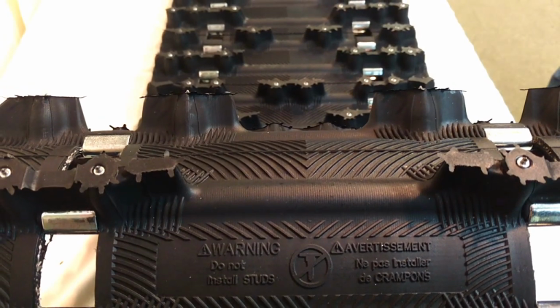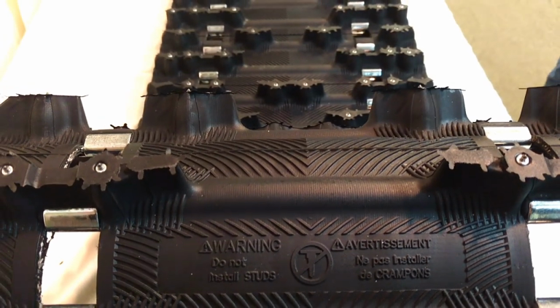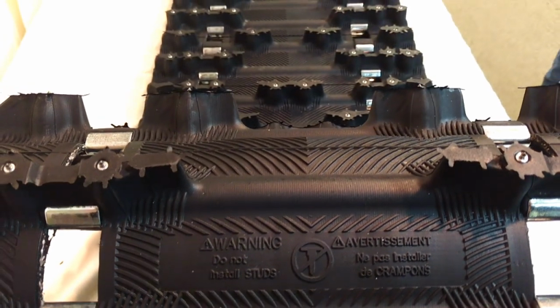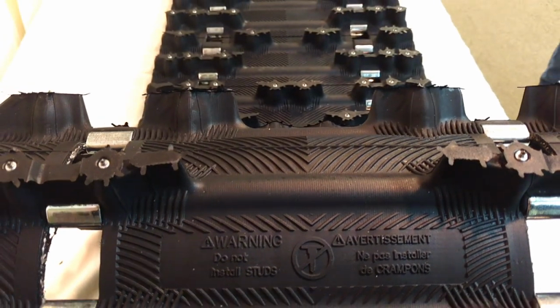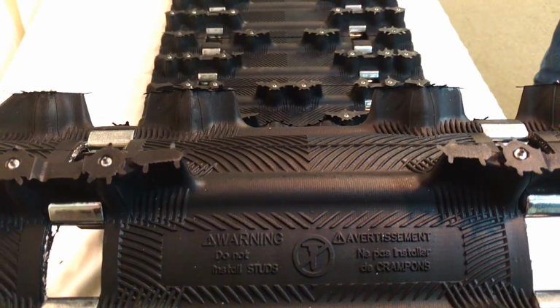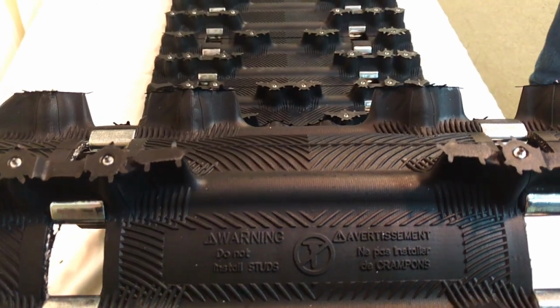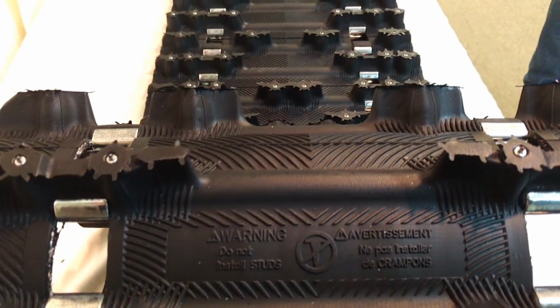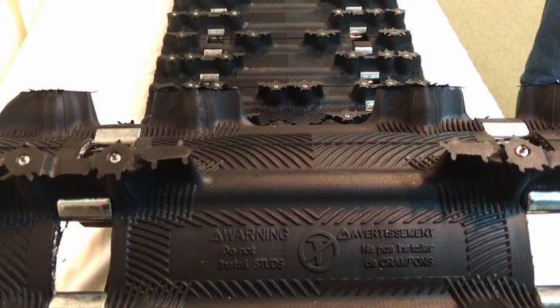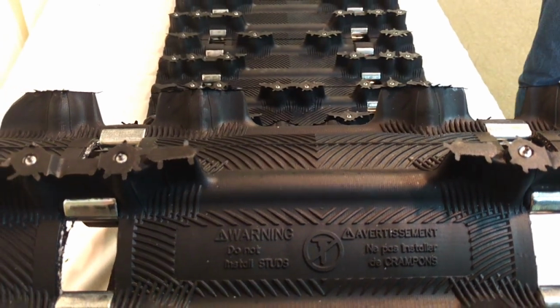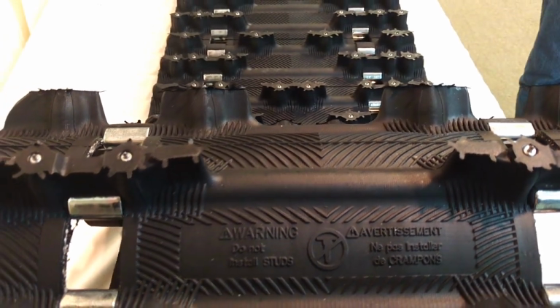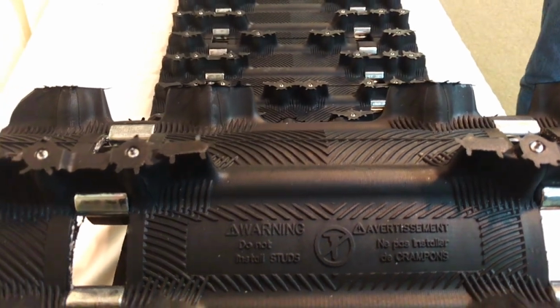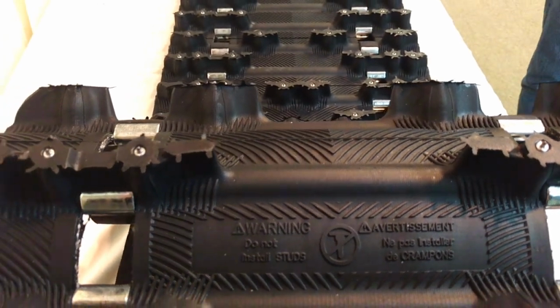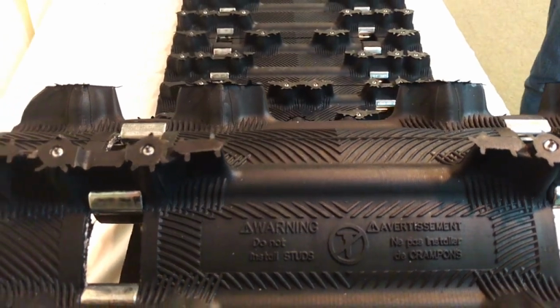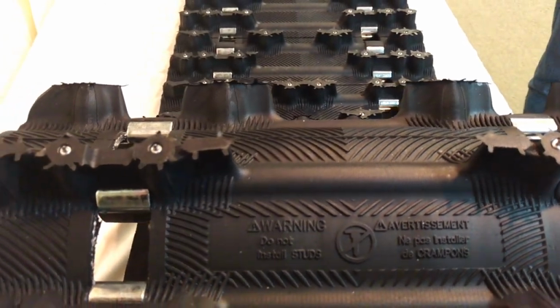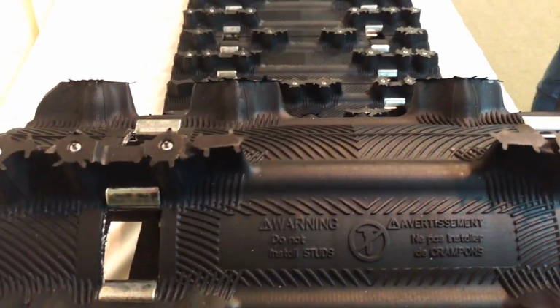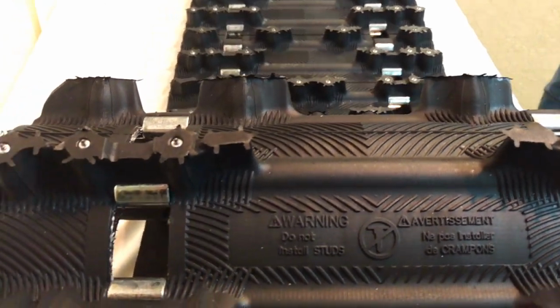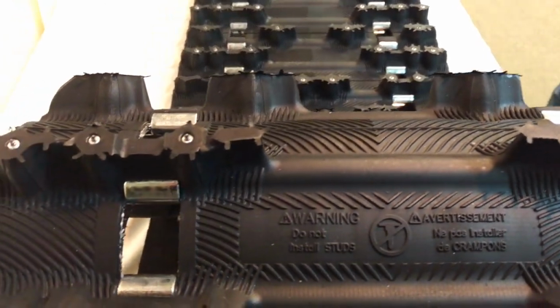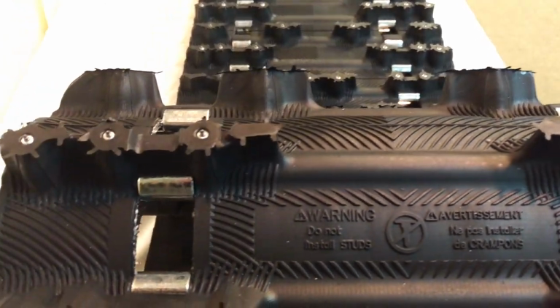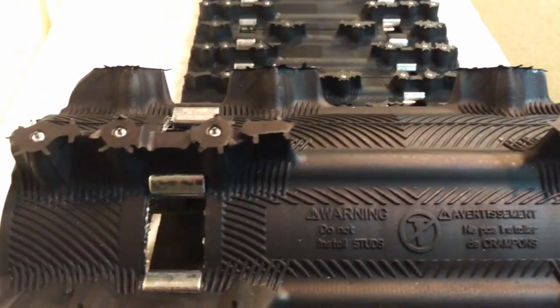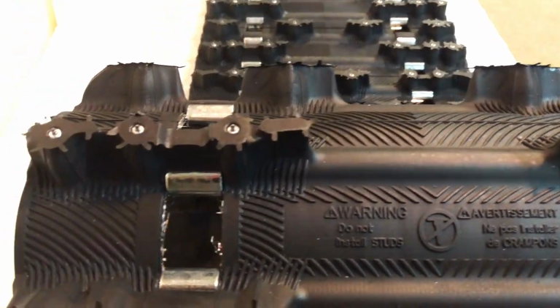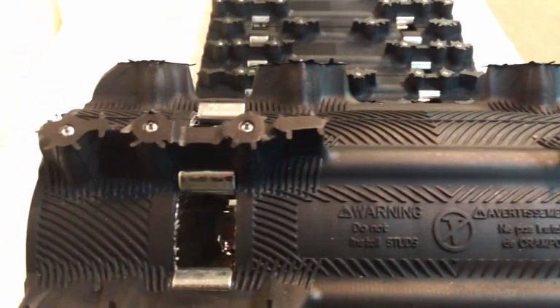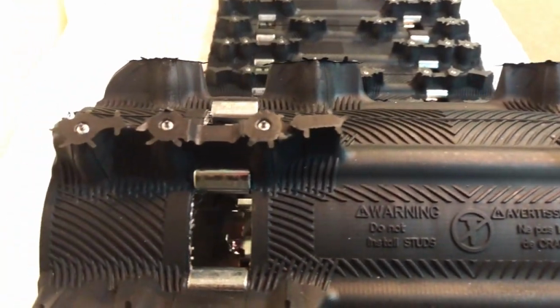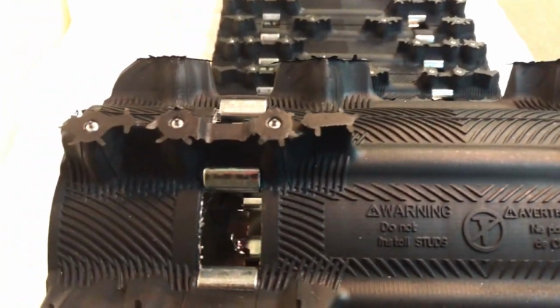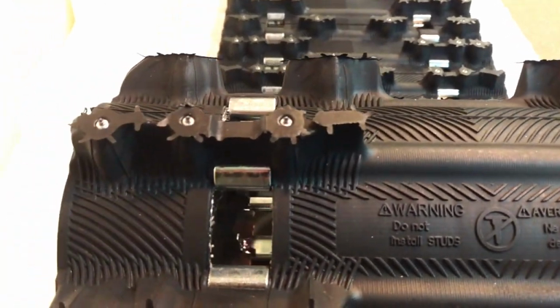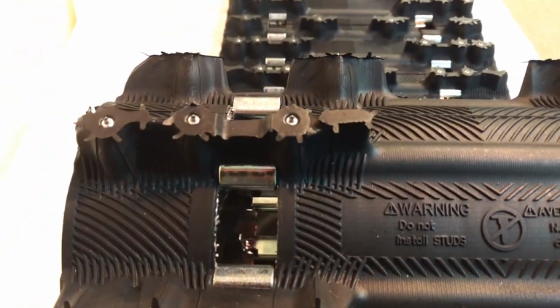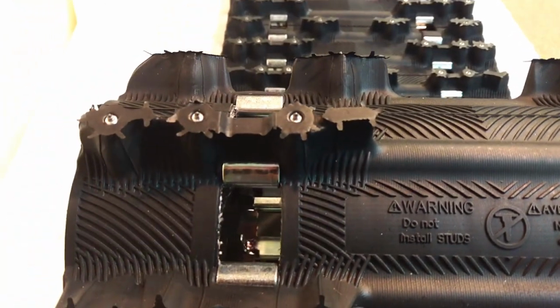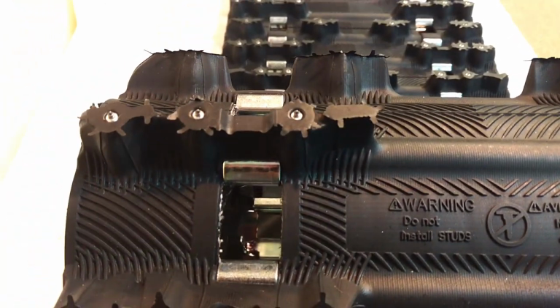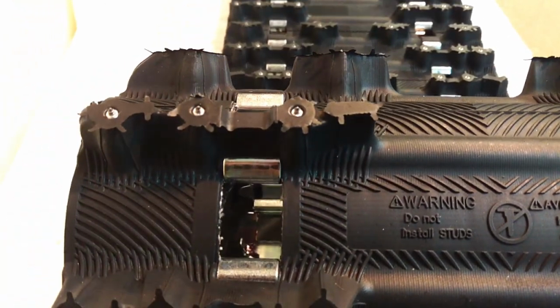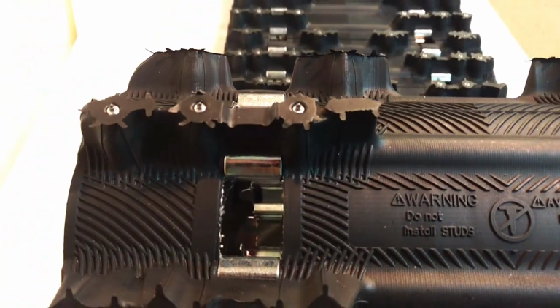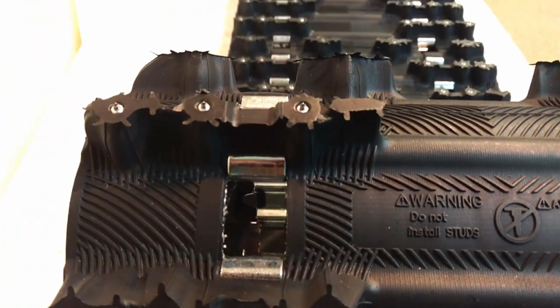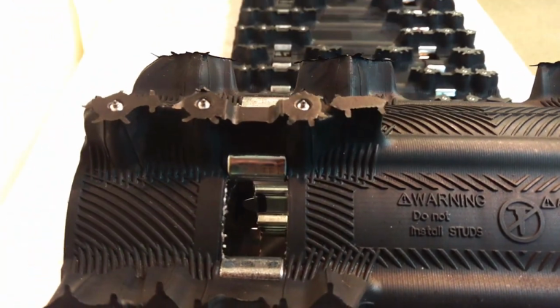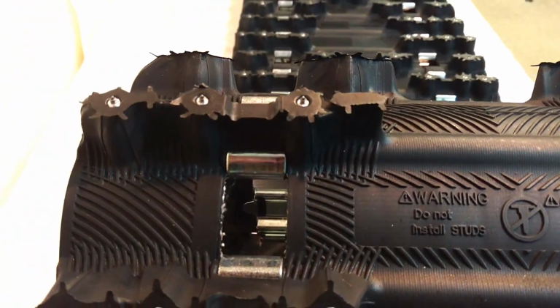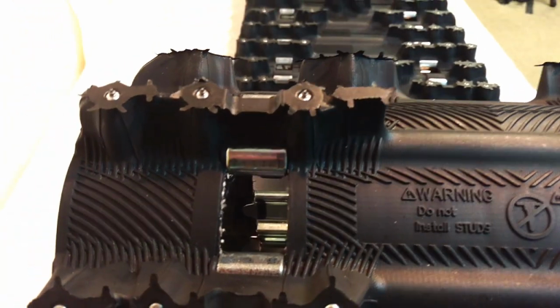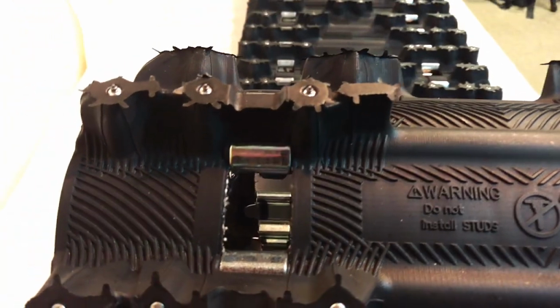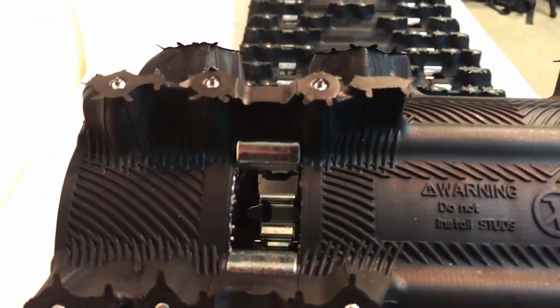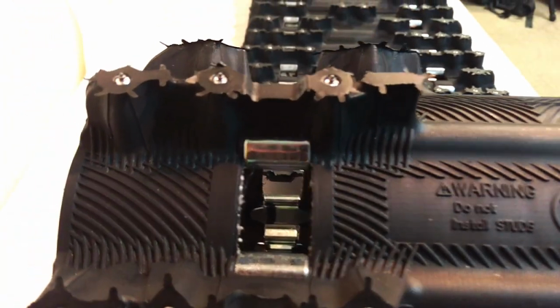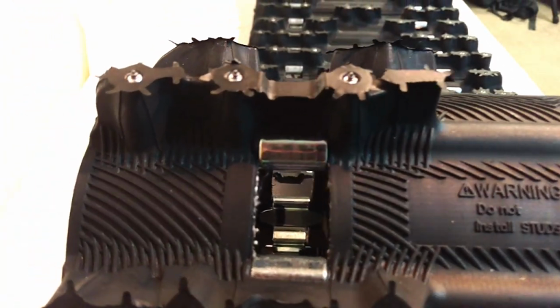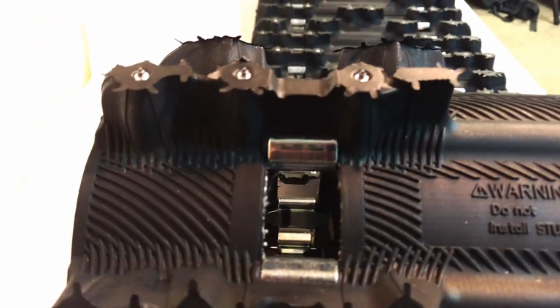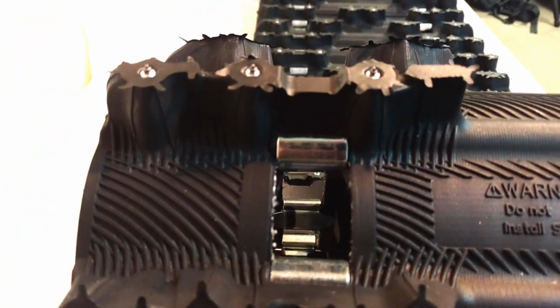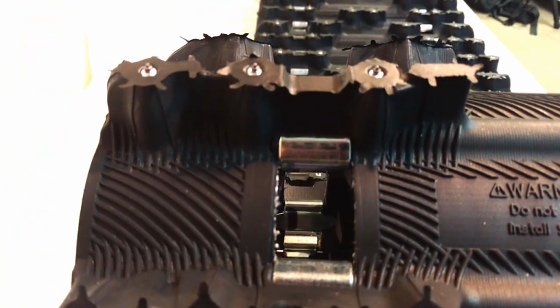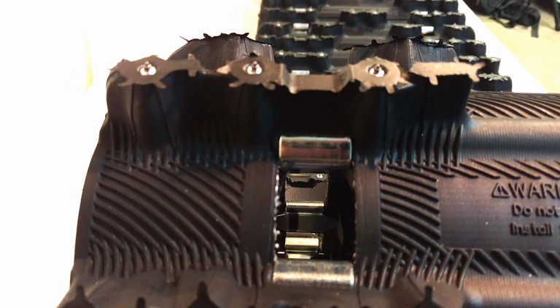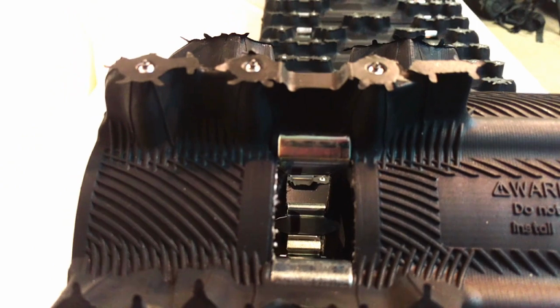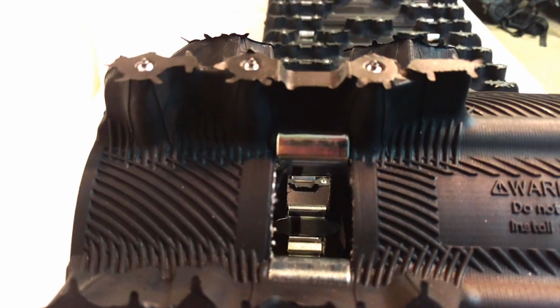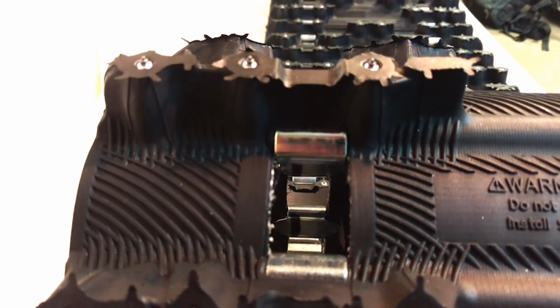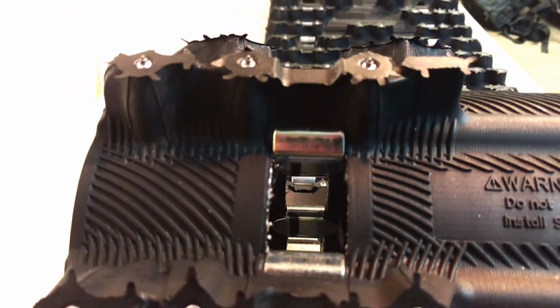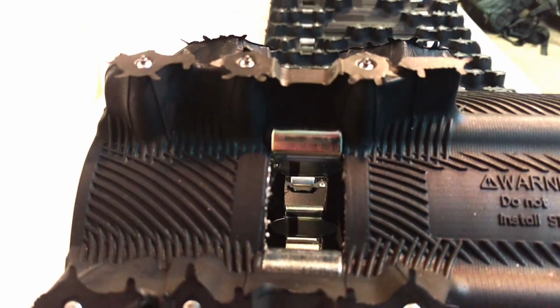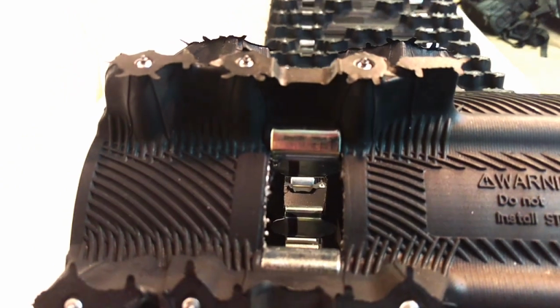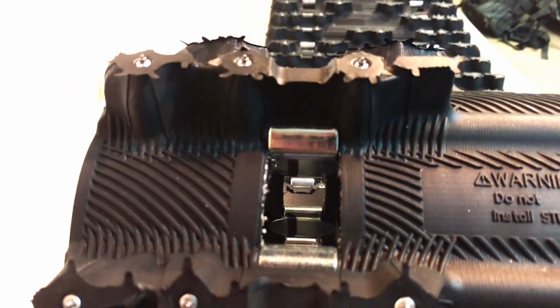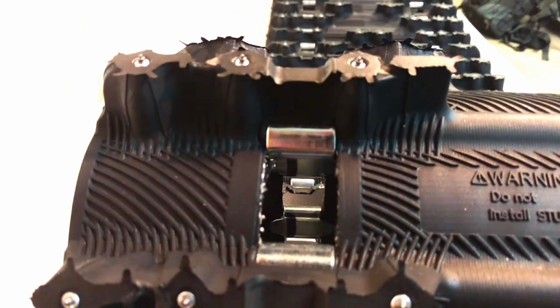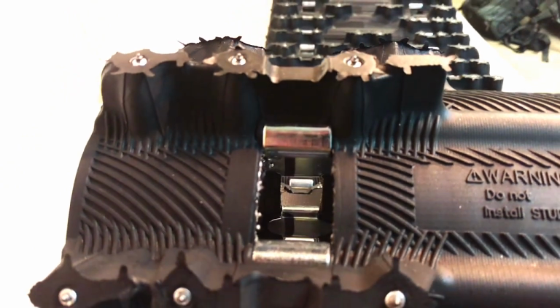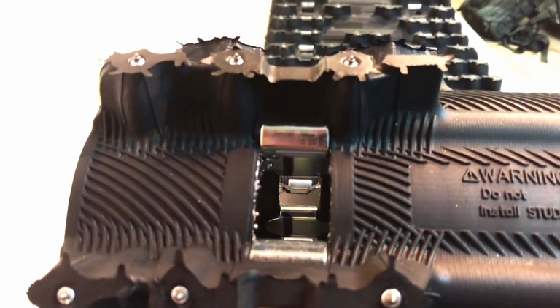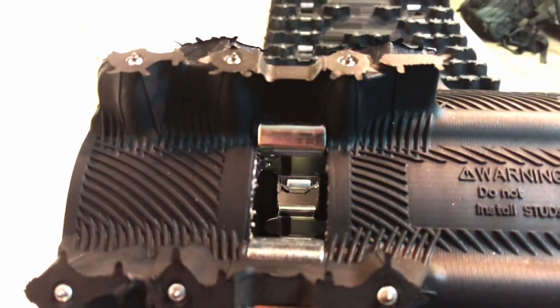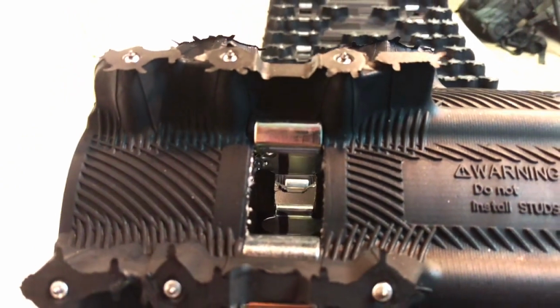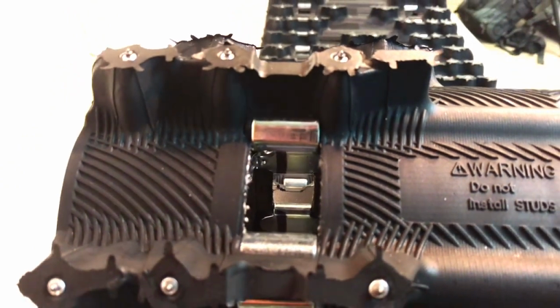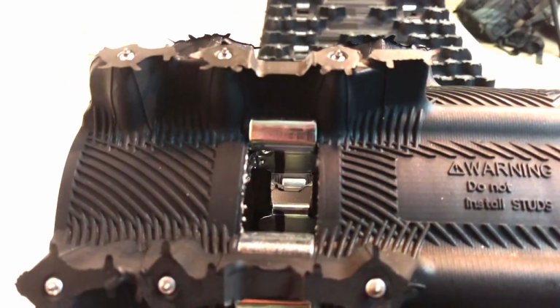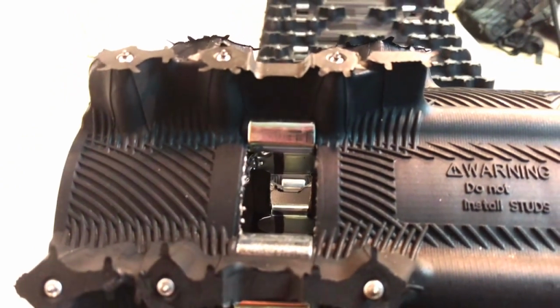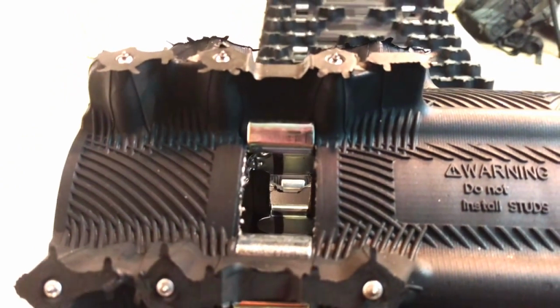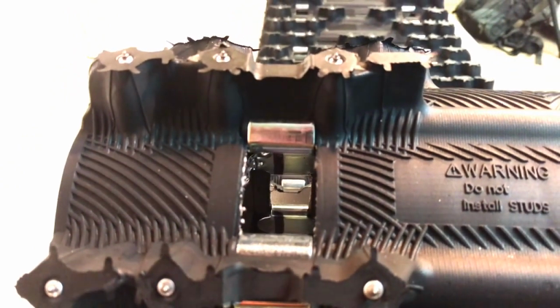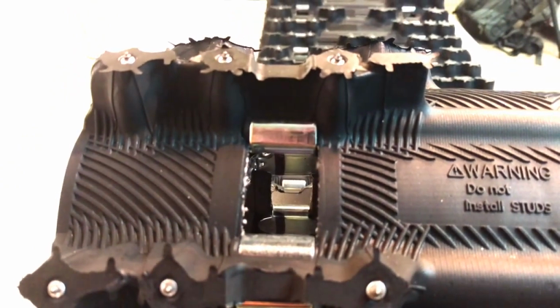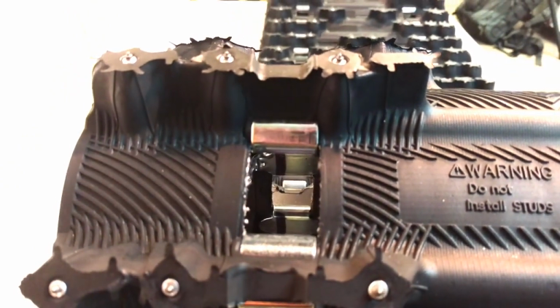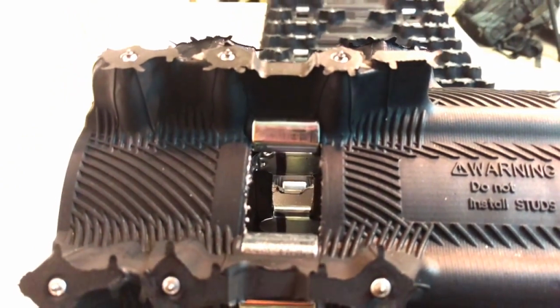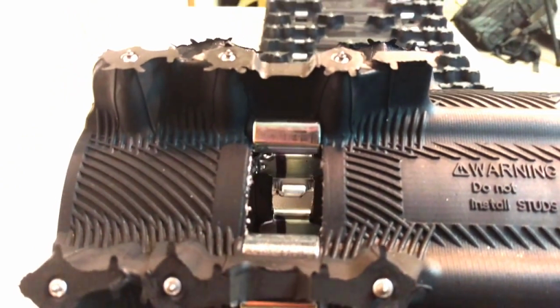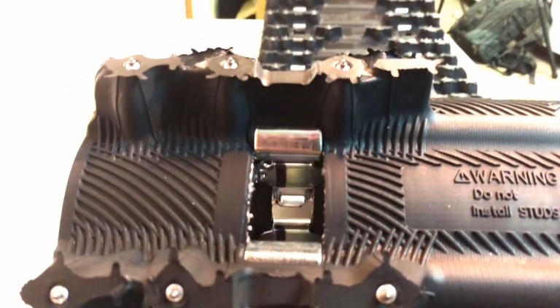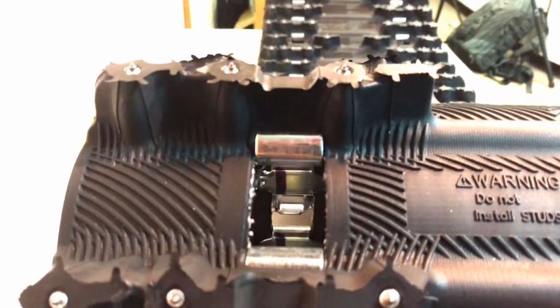Hi, my name is Ken with Sledtrack.com. Today we have an overview of the Camoplast Ice-Attack XT Series.